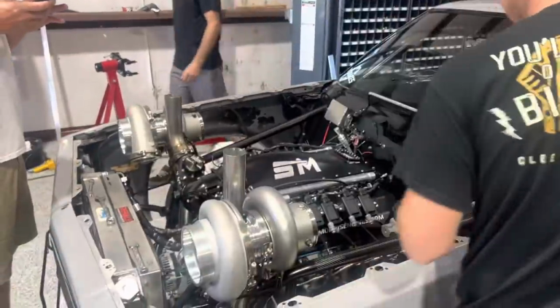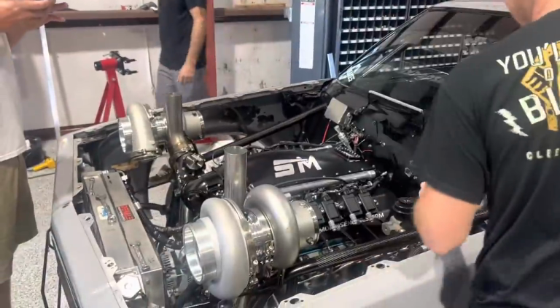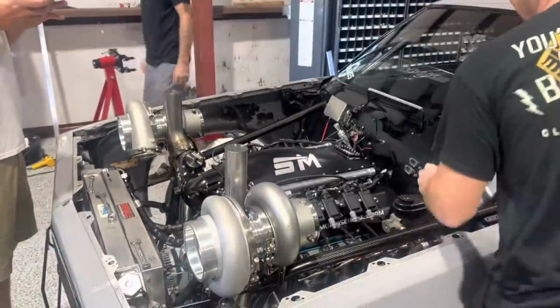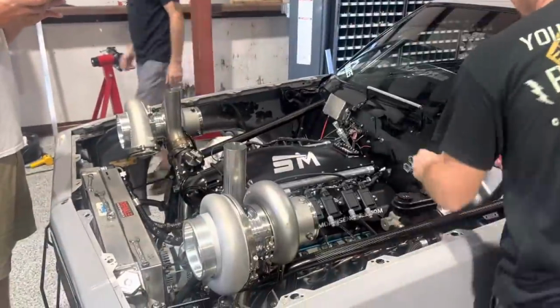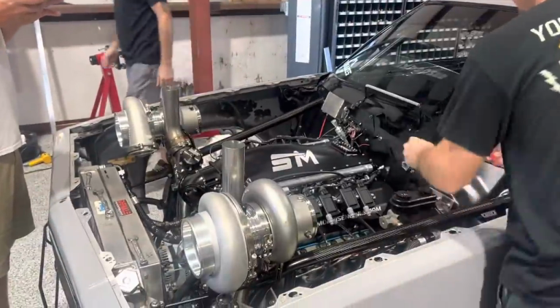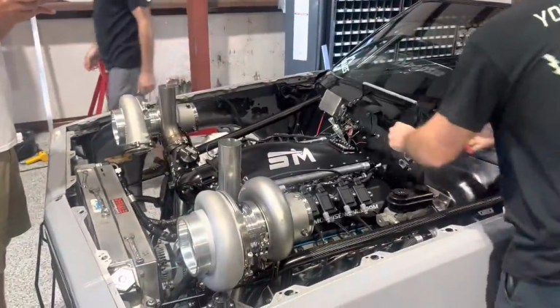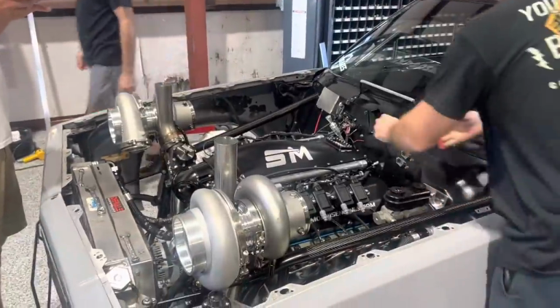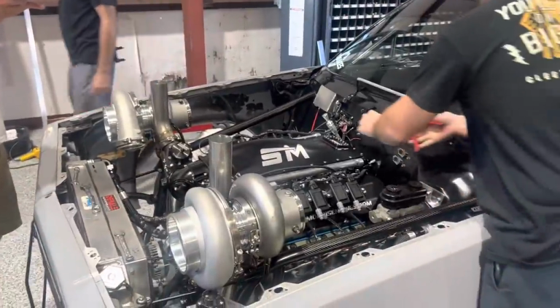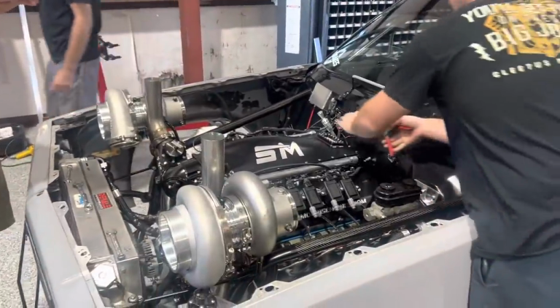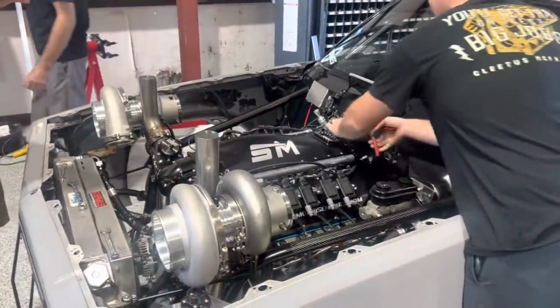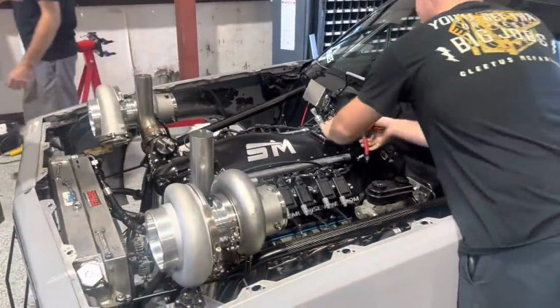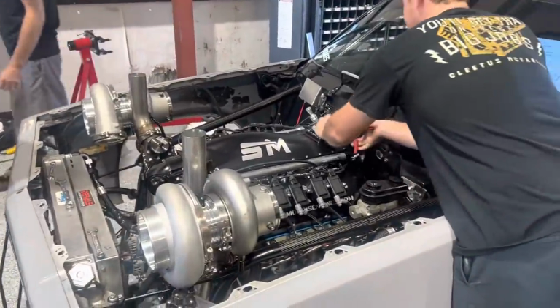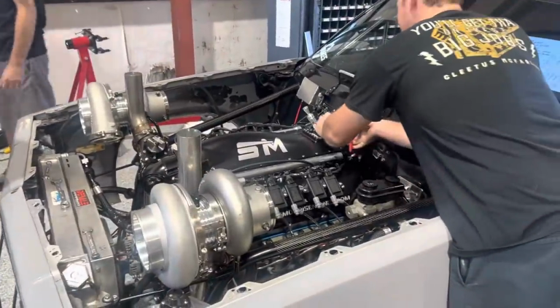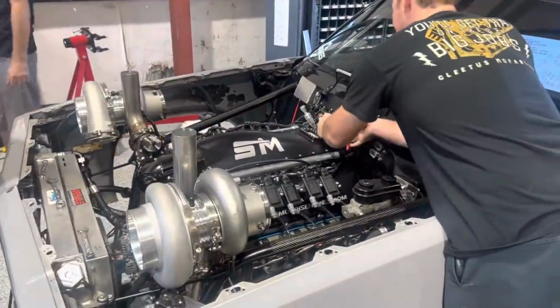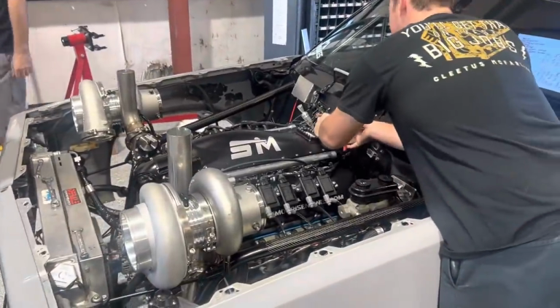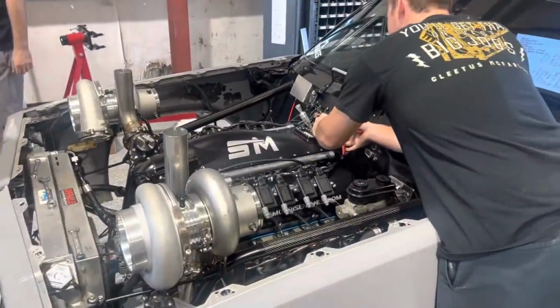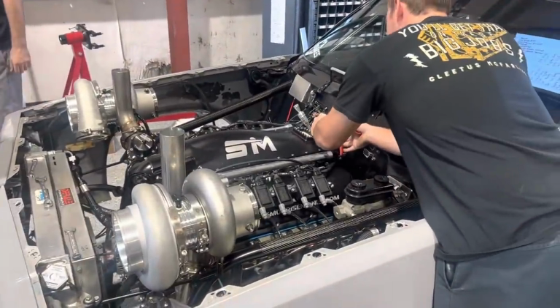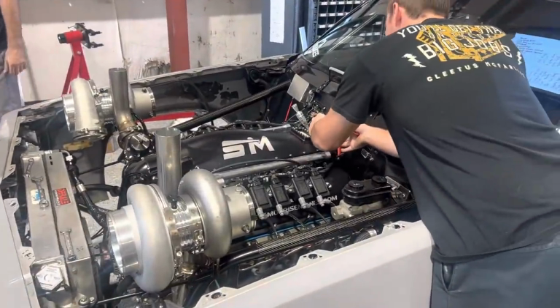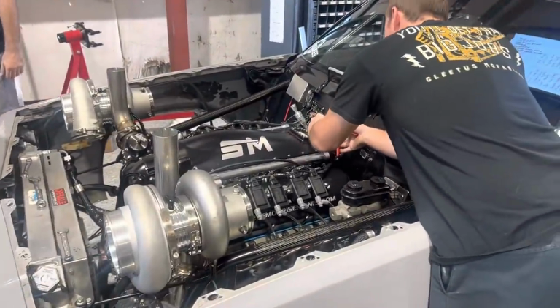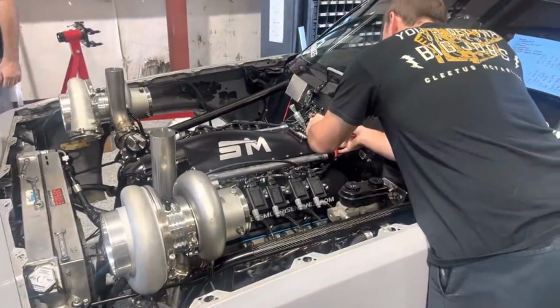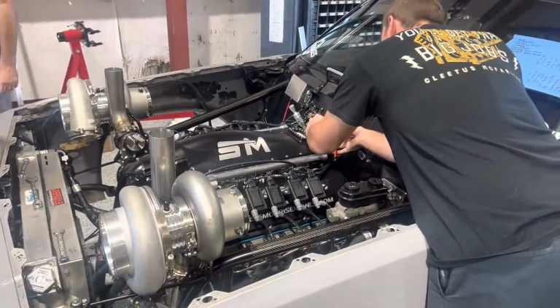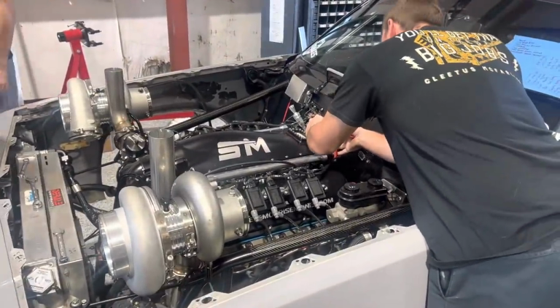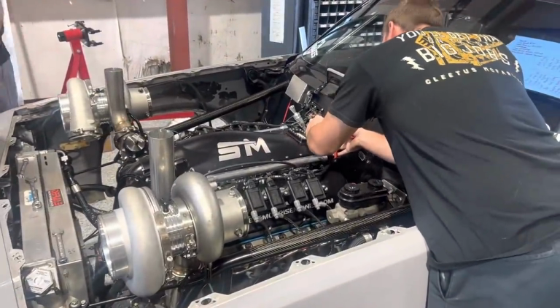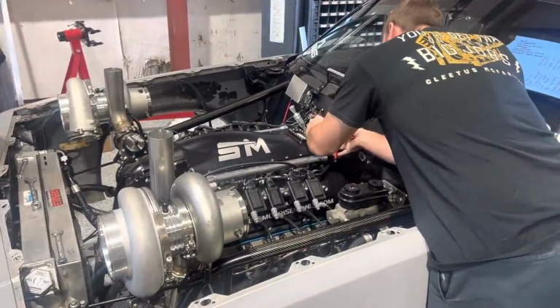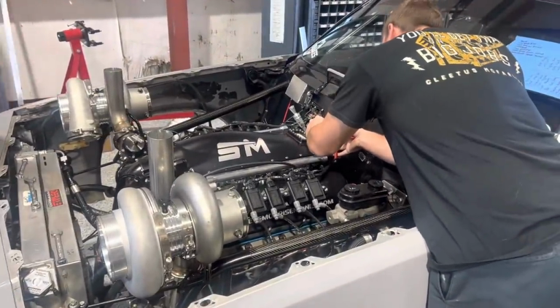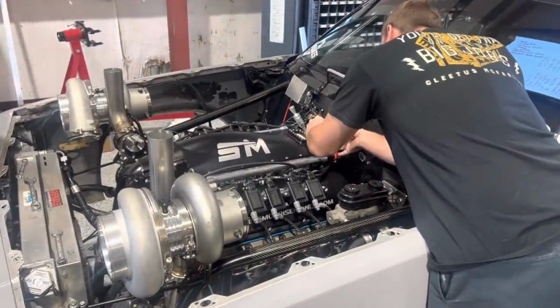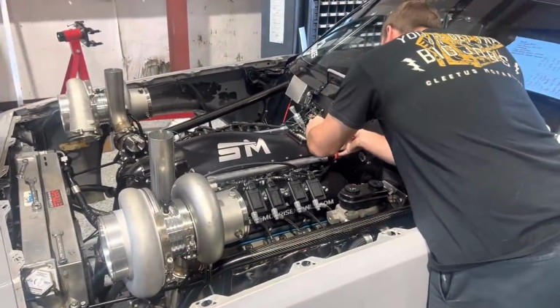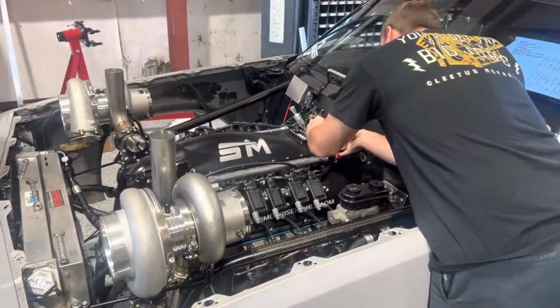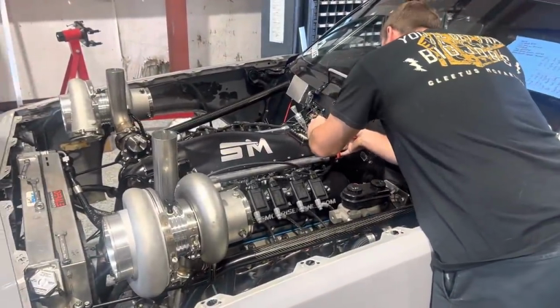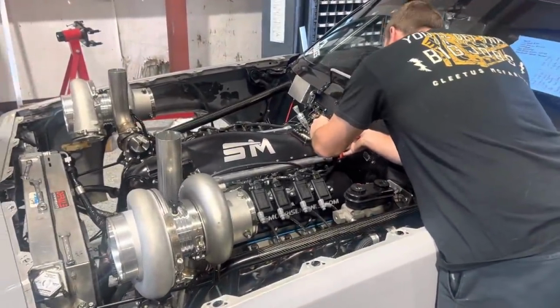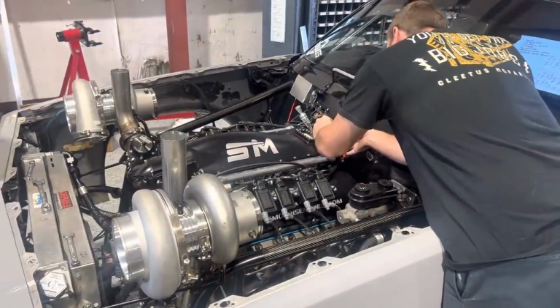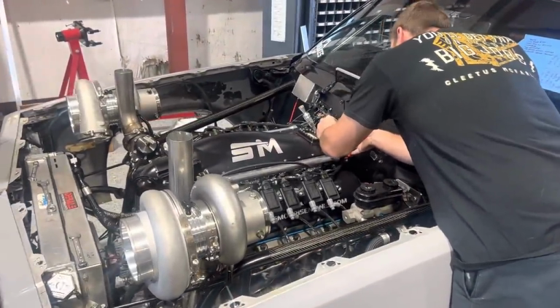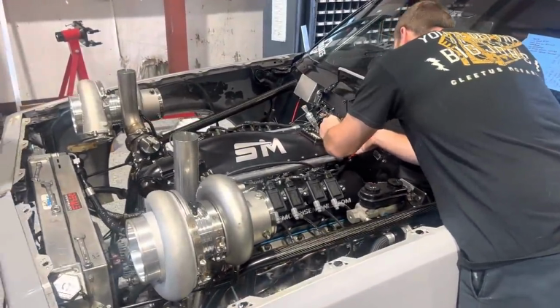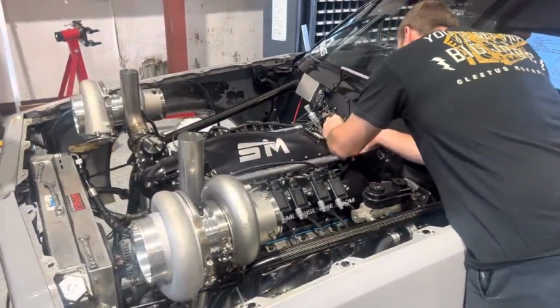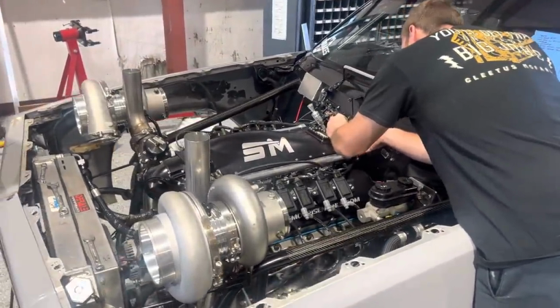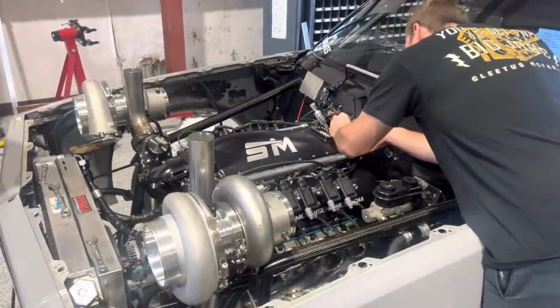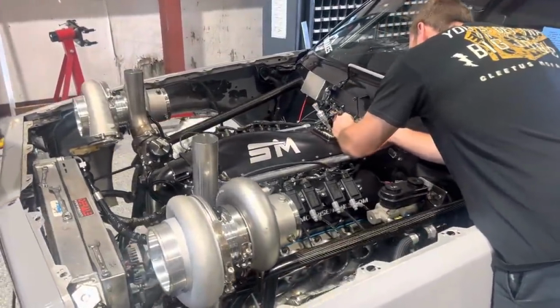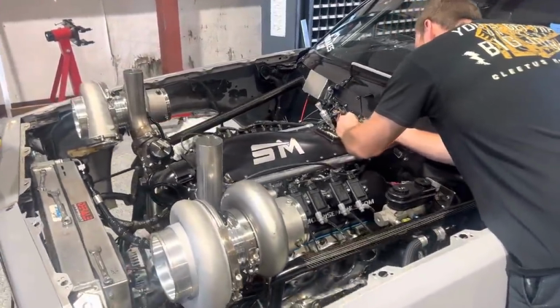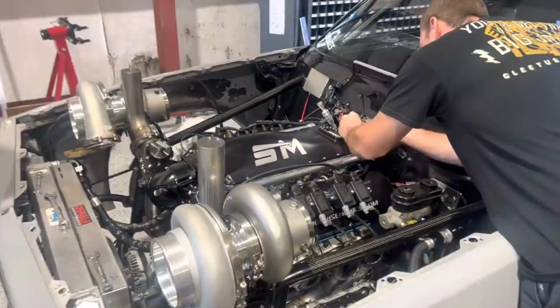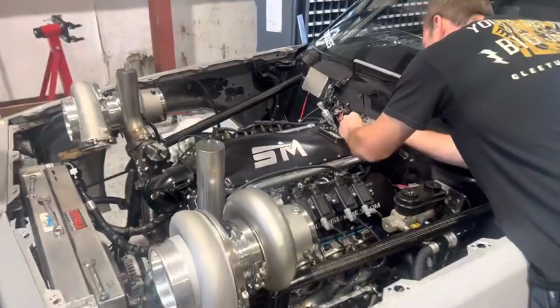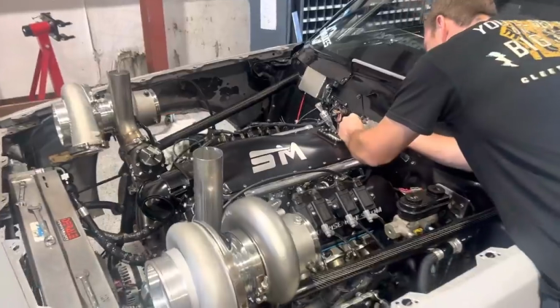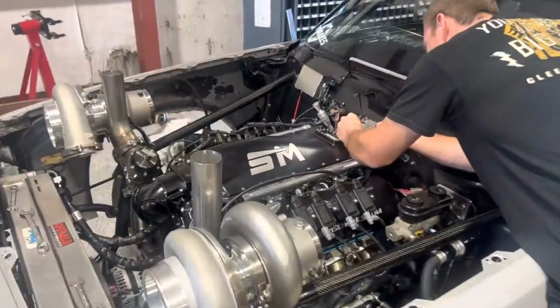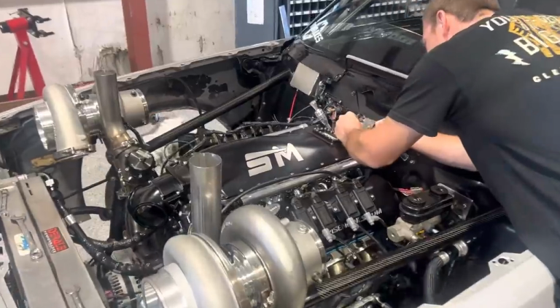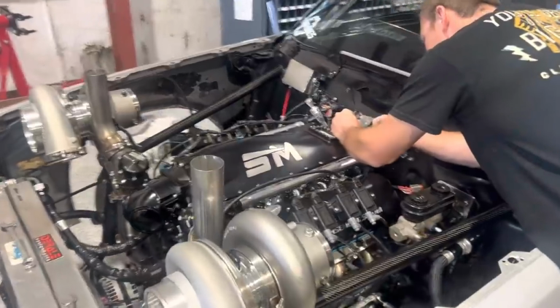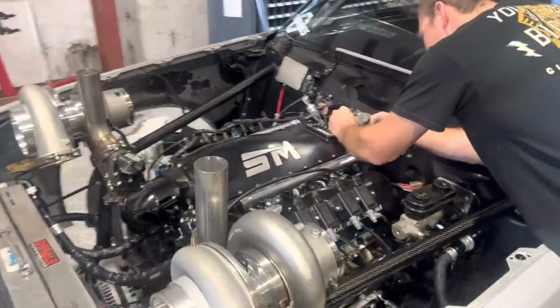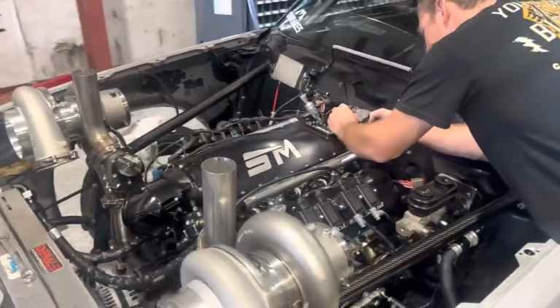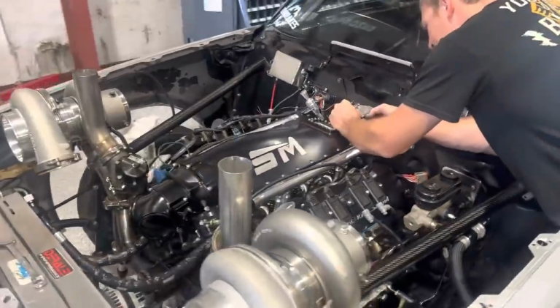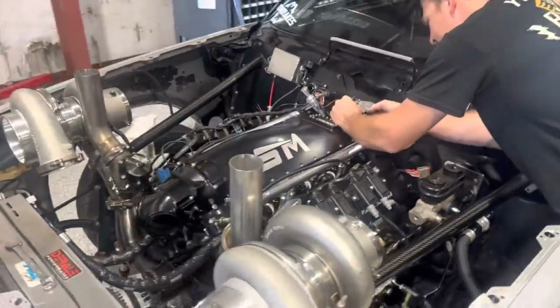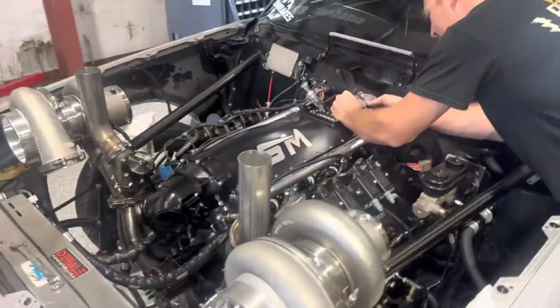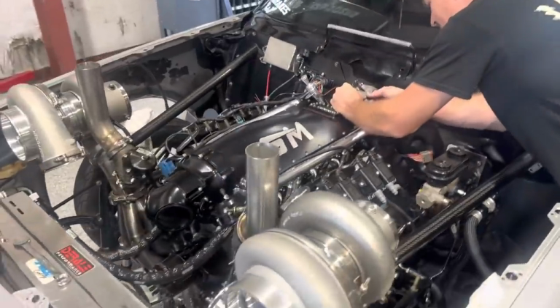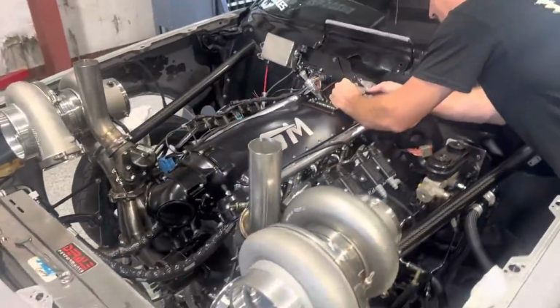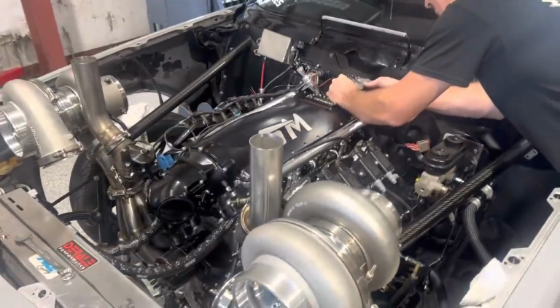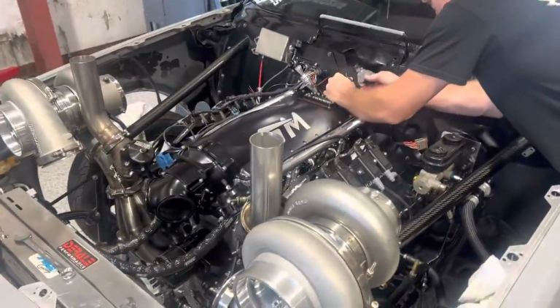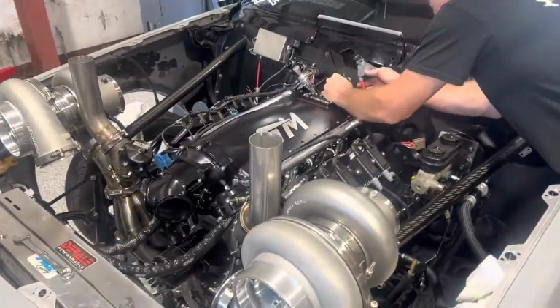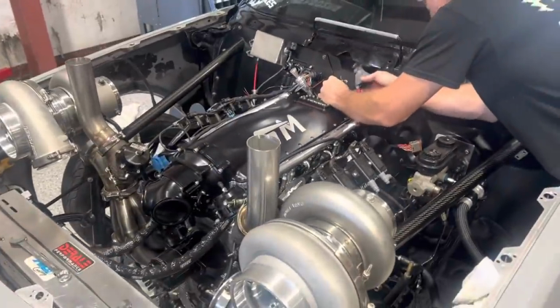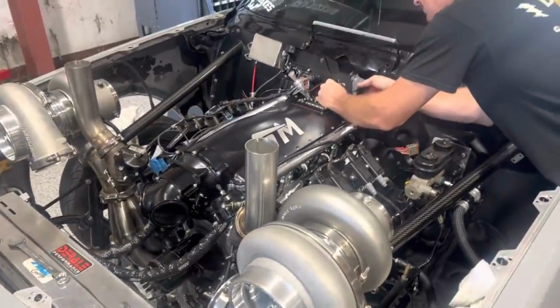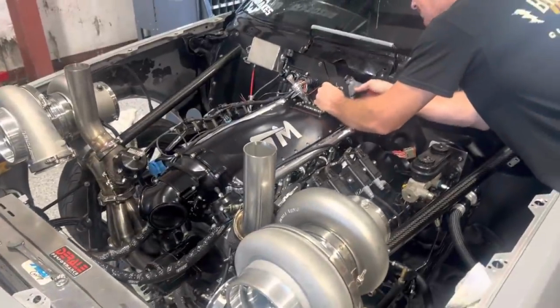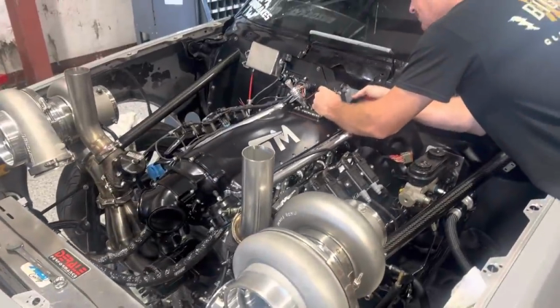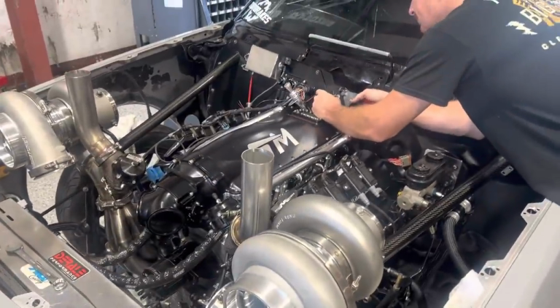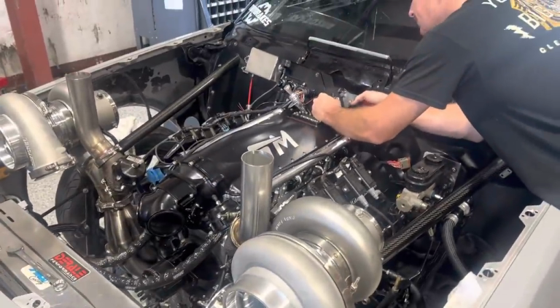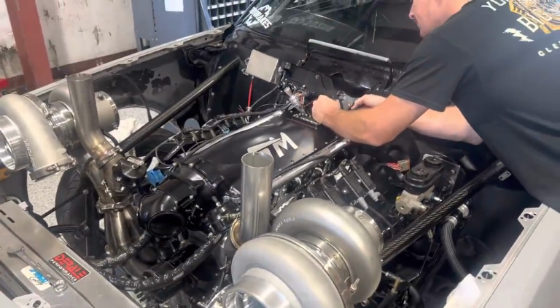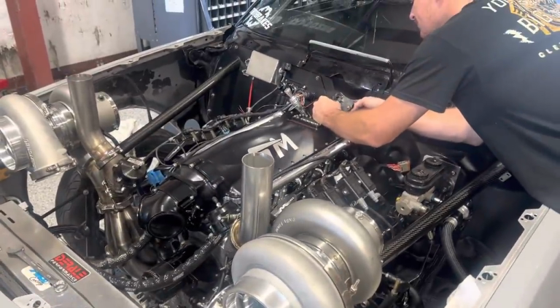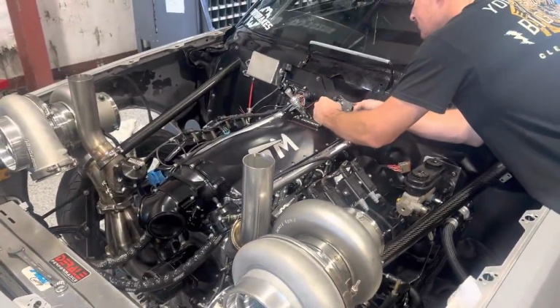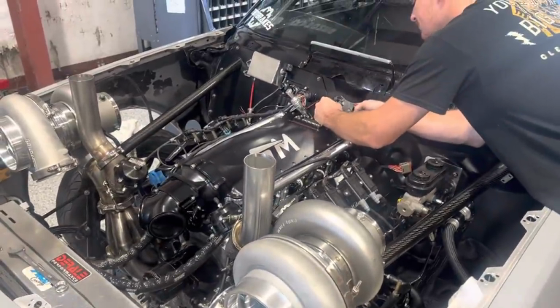I'm going to put the camera down, we're going to get to work on this thing — got a button up a little stuff, and I'll show you when it gets up on the dyno.